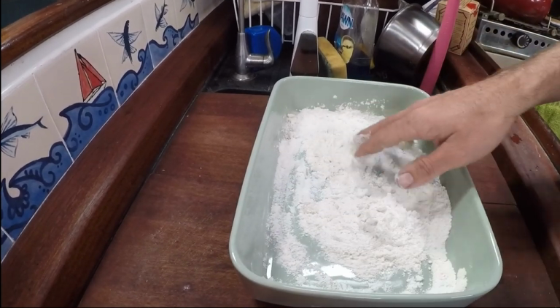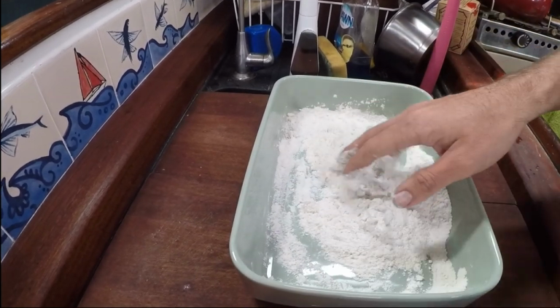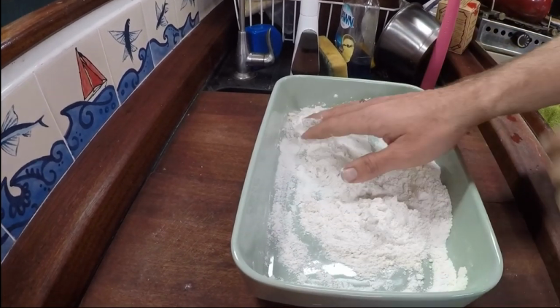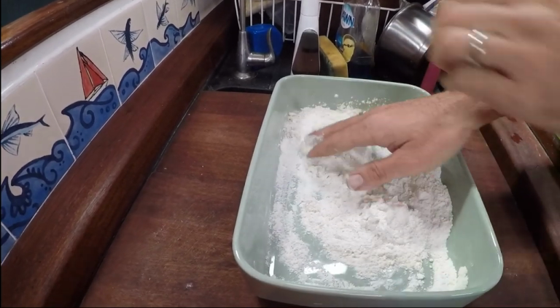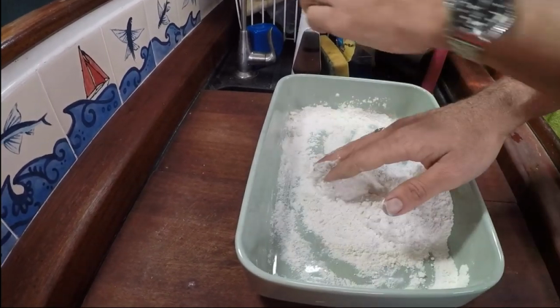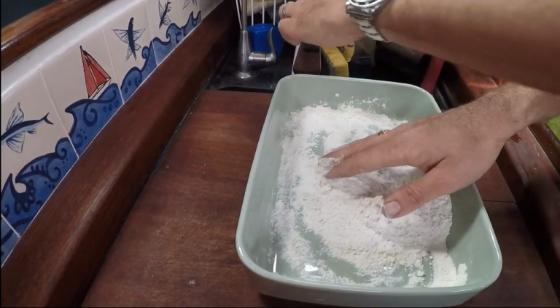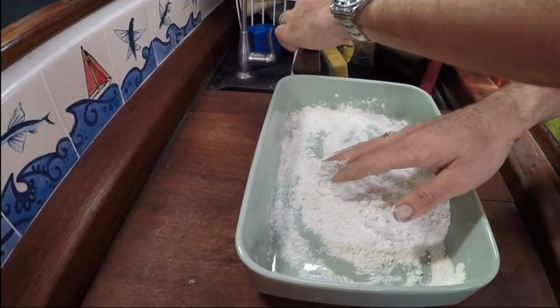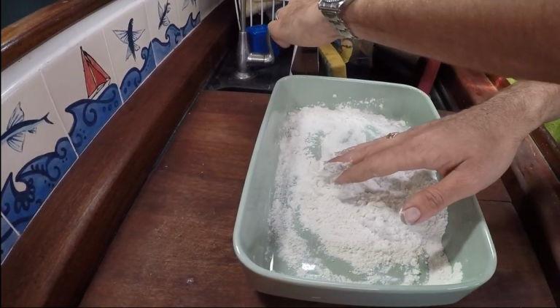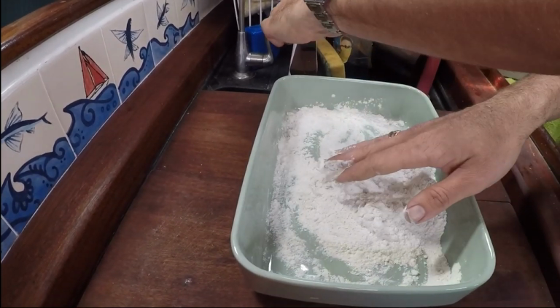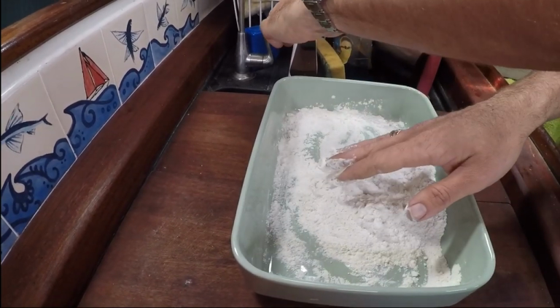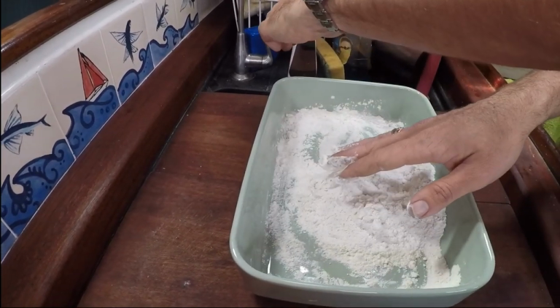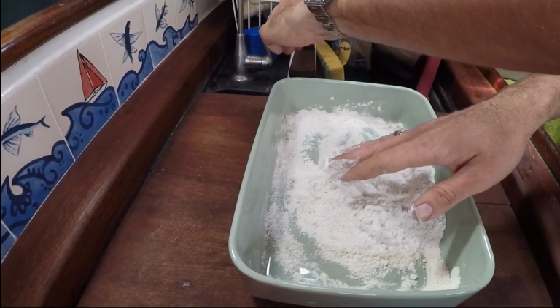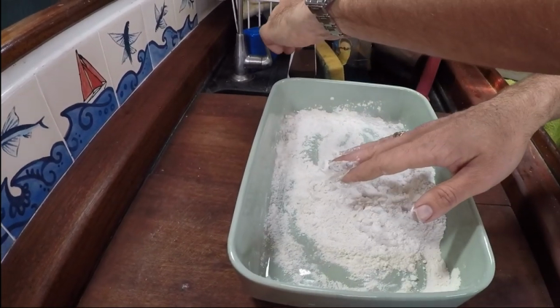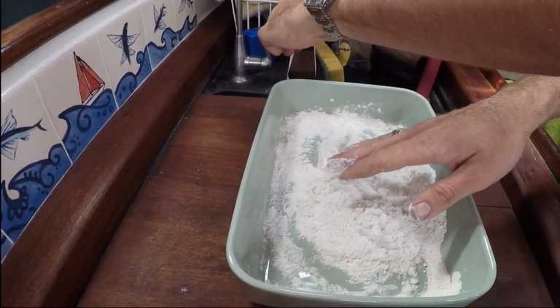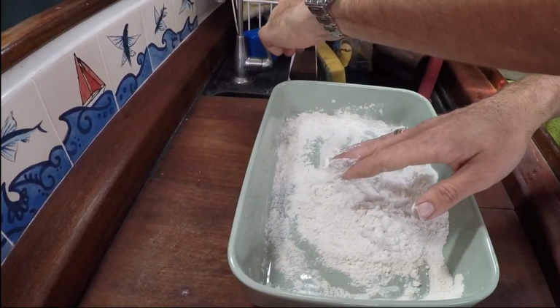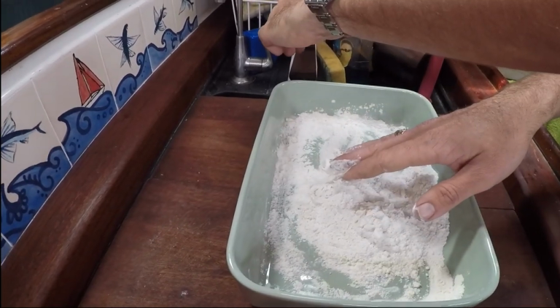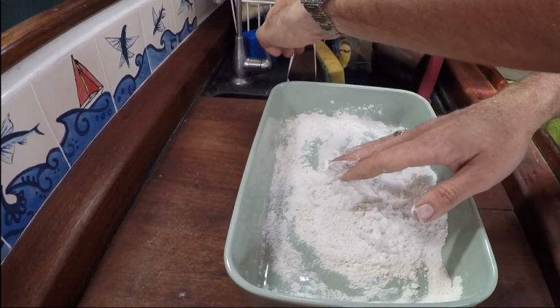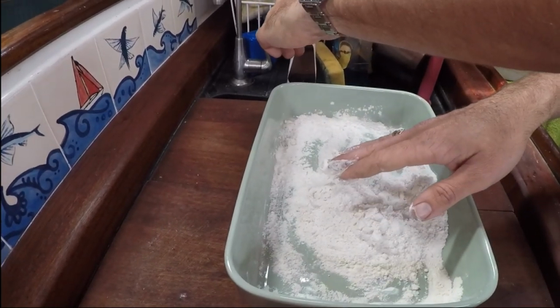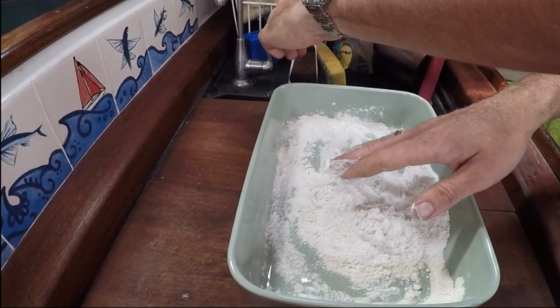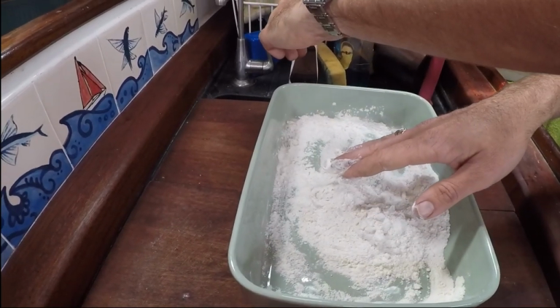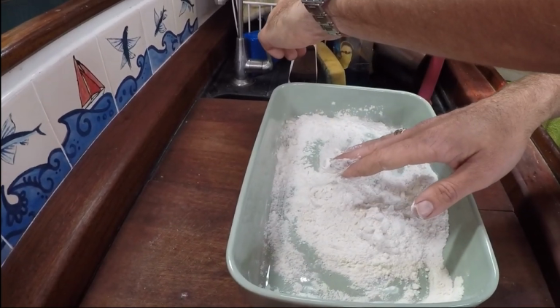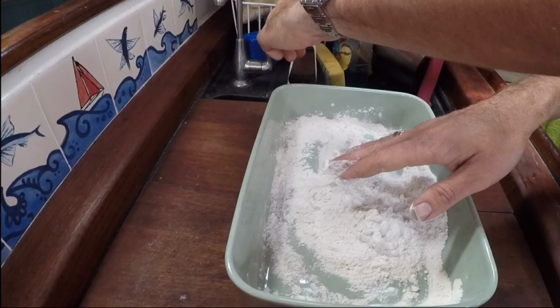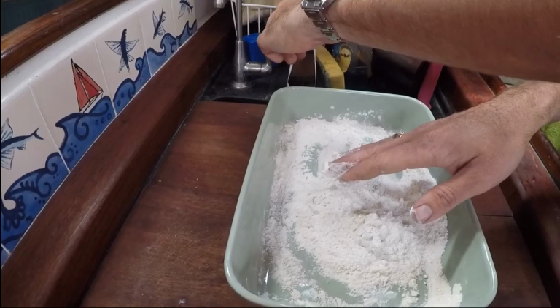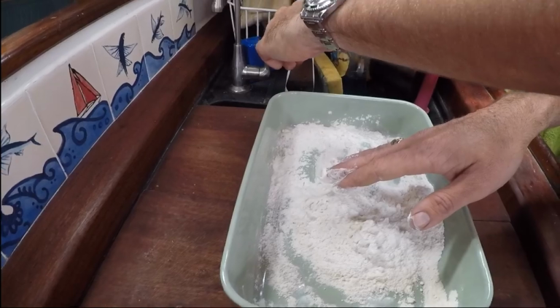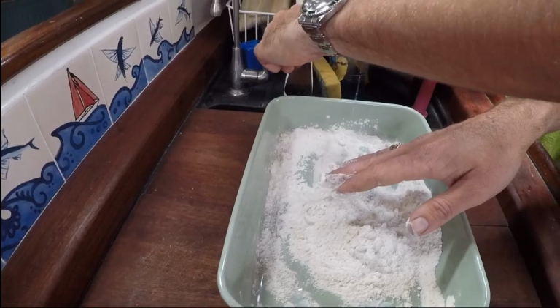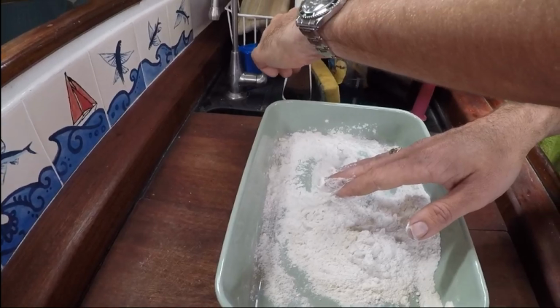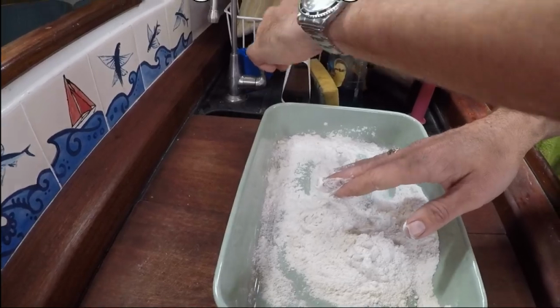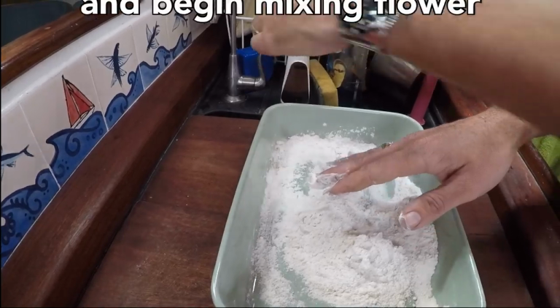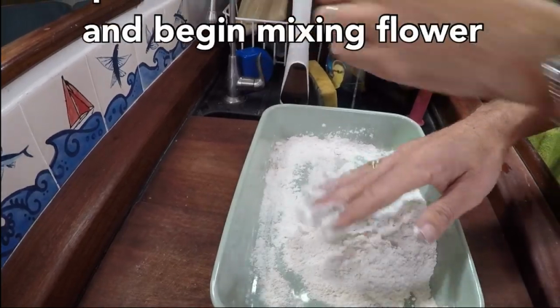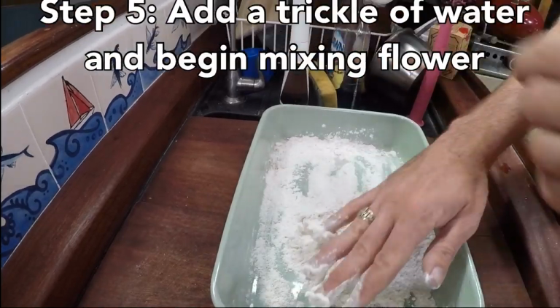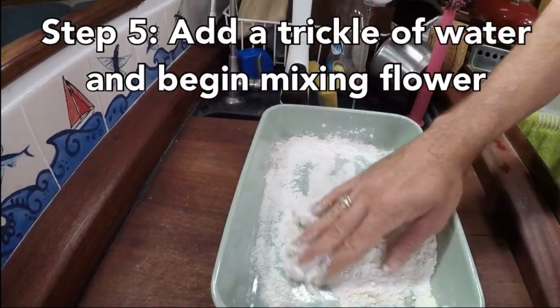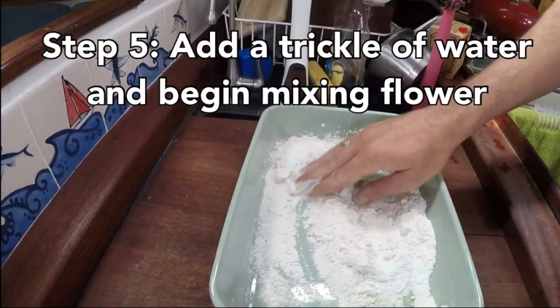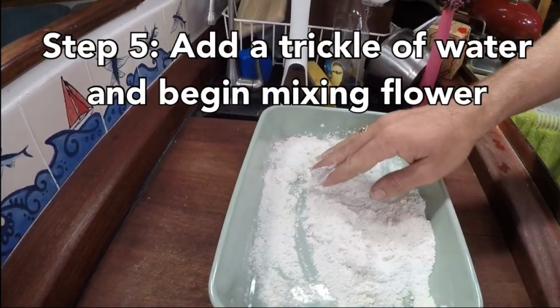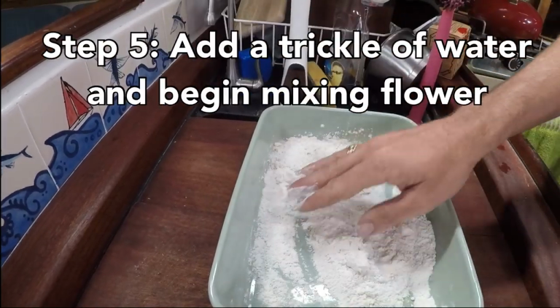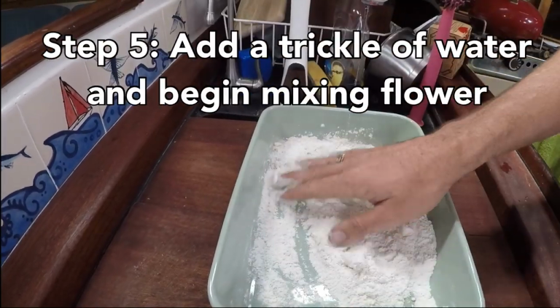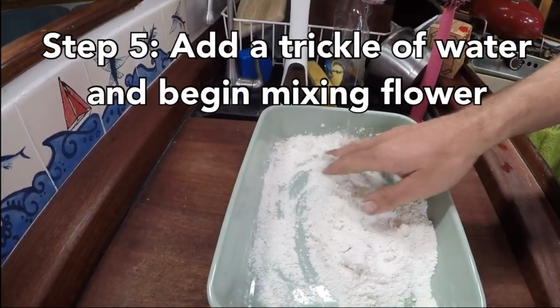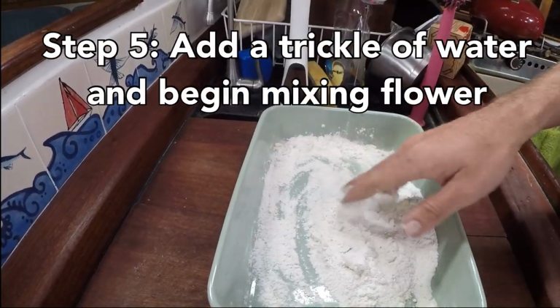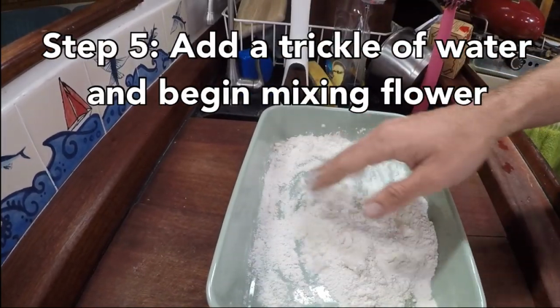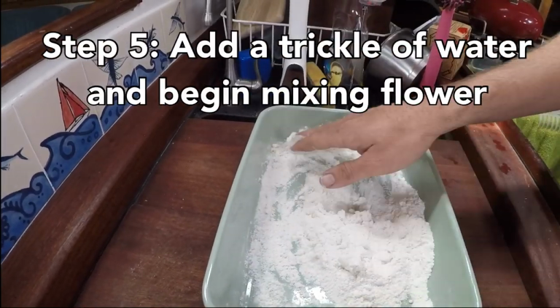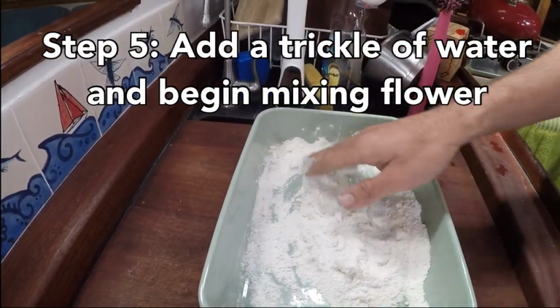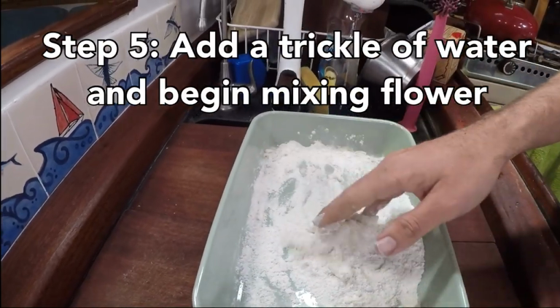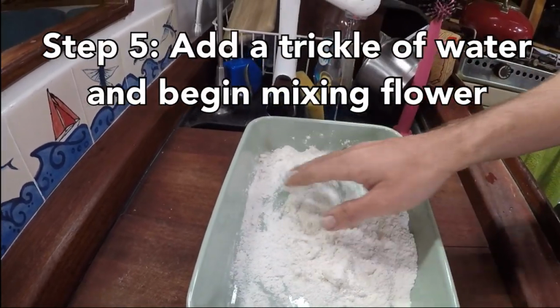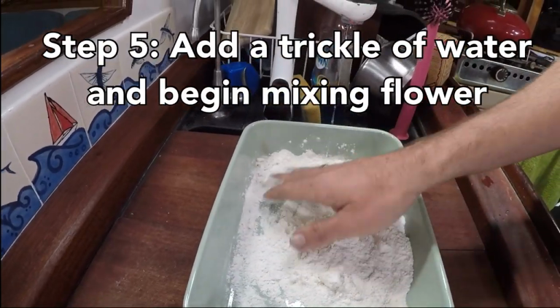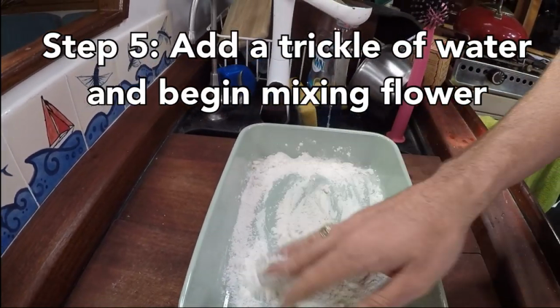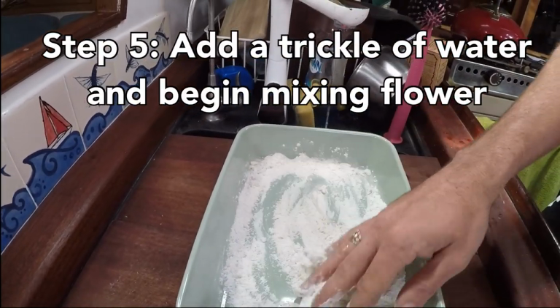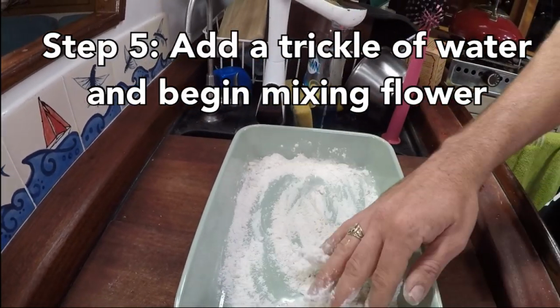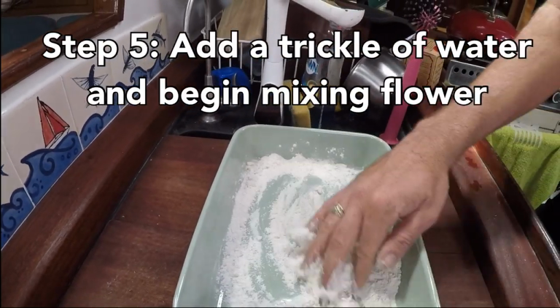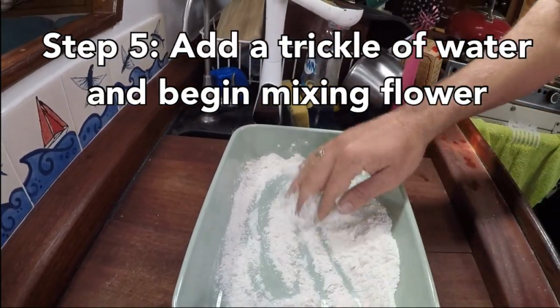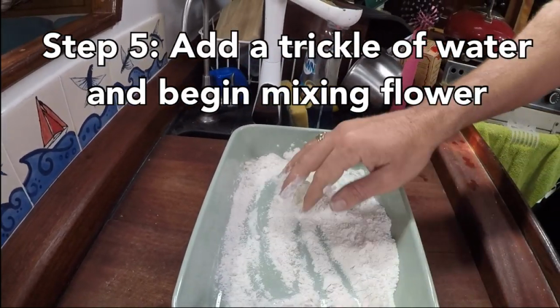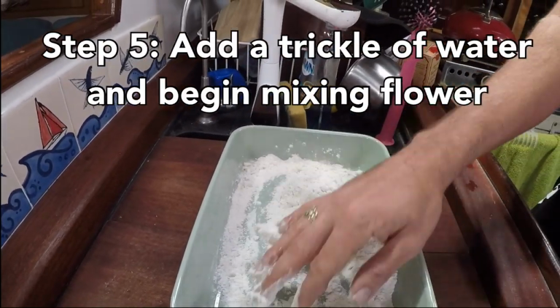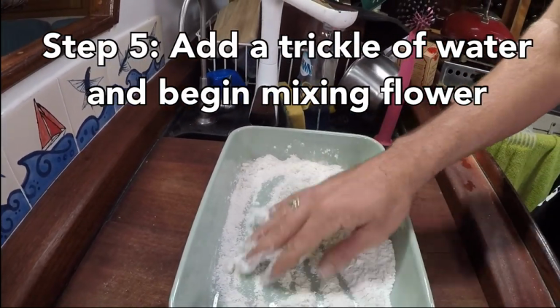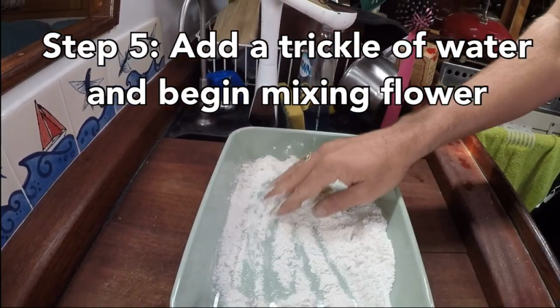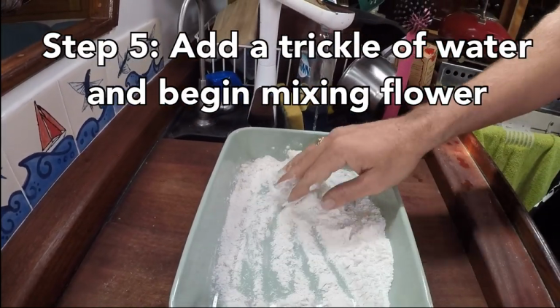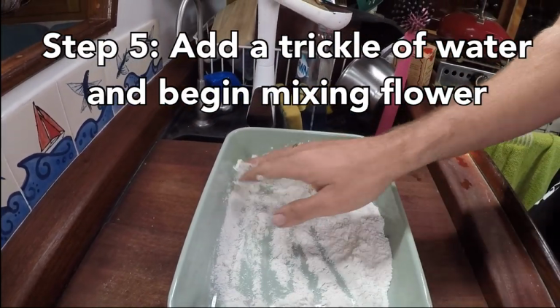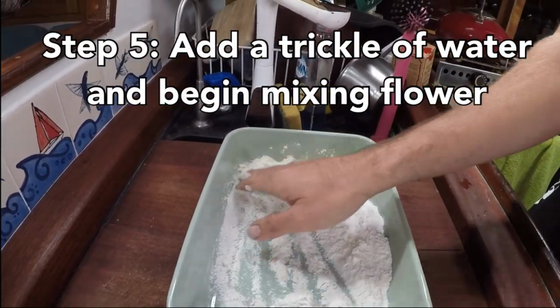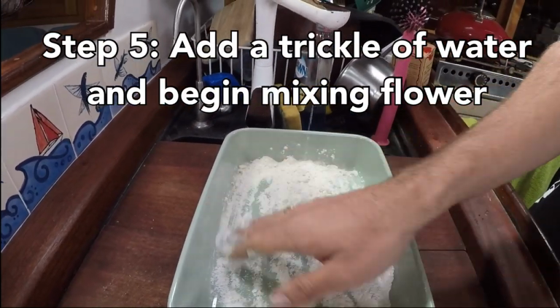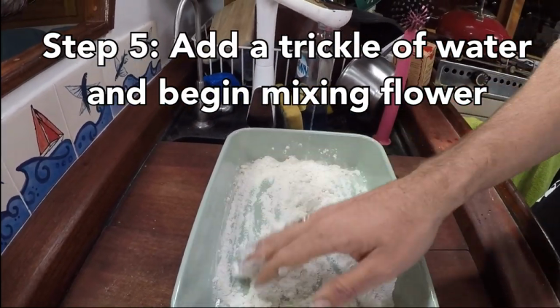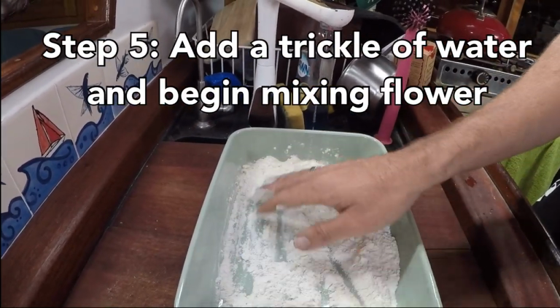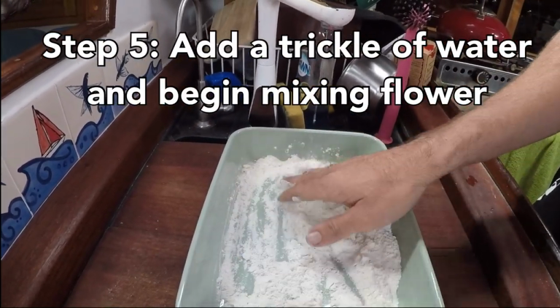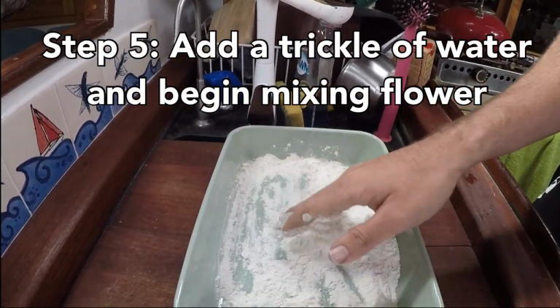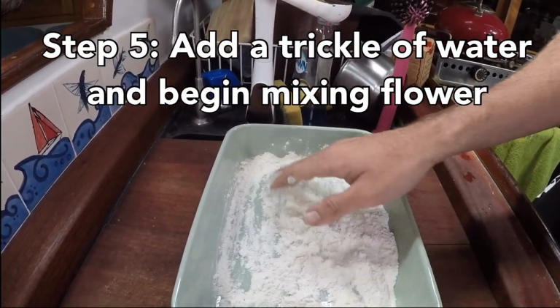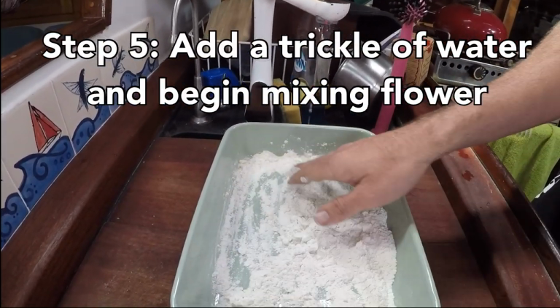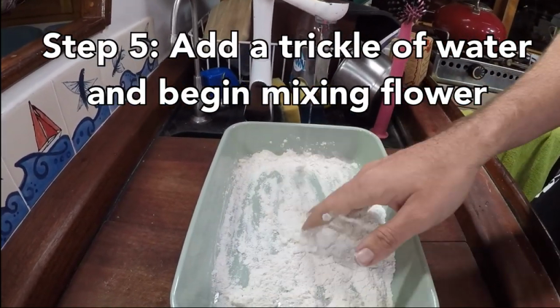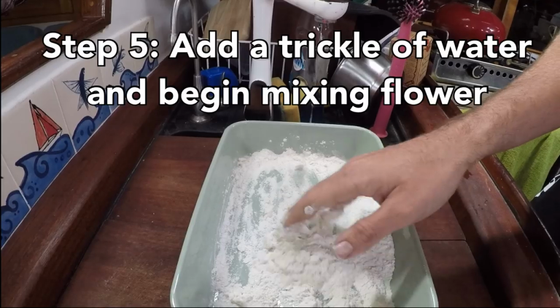I'm just adding just a smidge of water — just a little trickle — just to get this all mixed up and make it into dough.